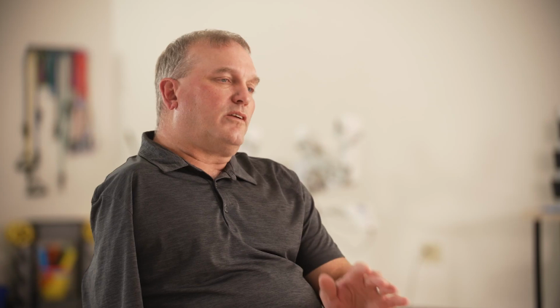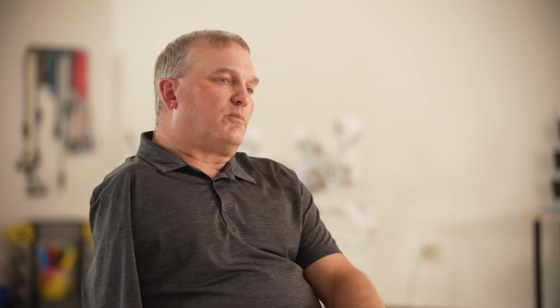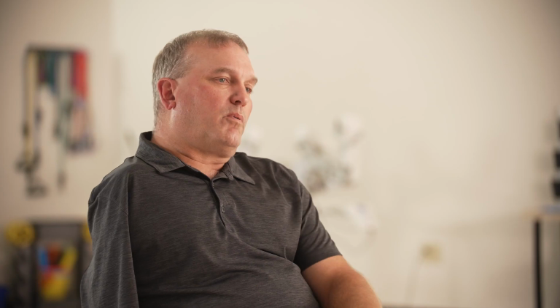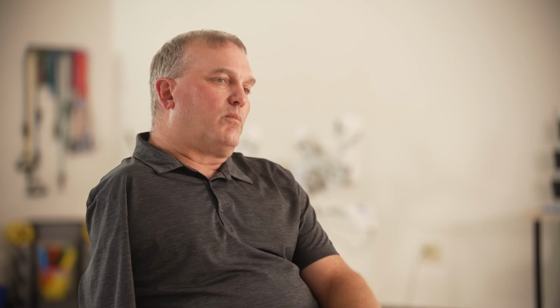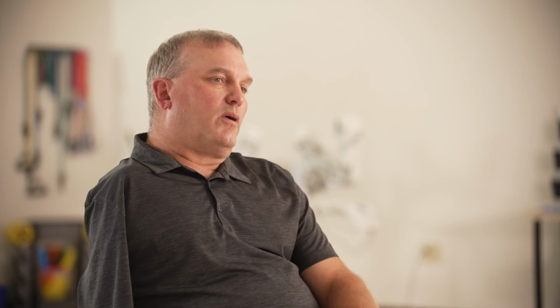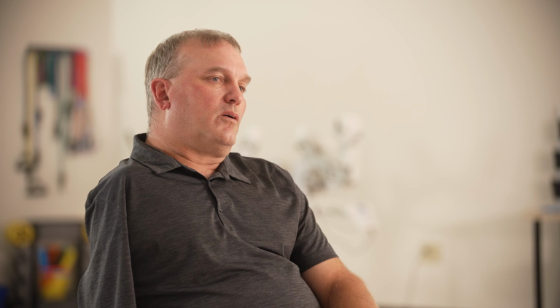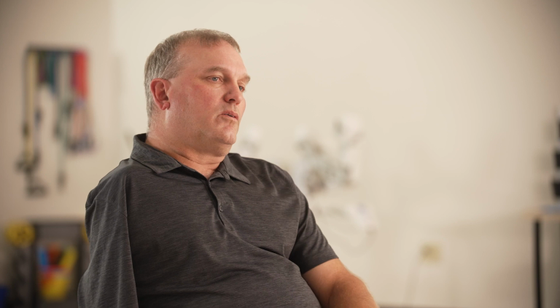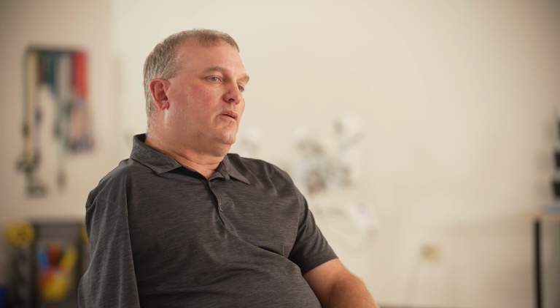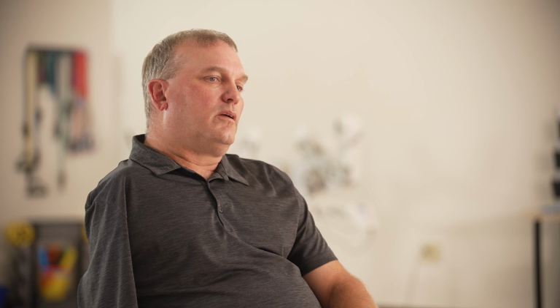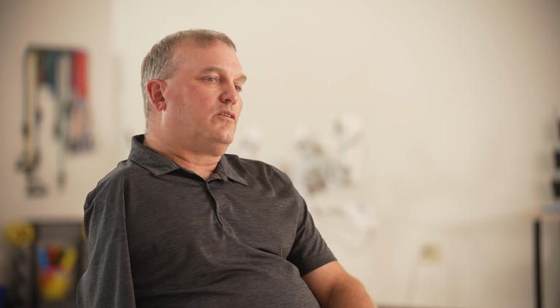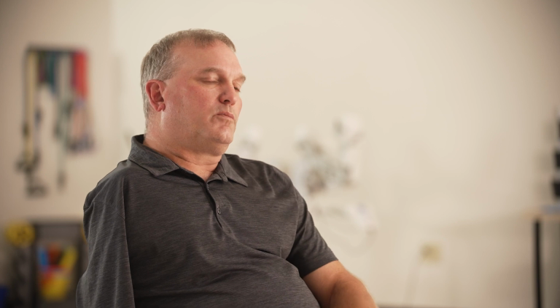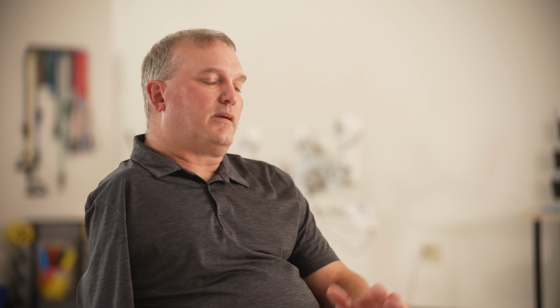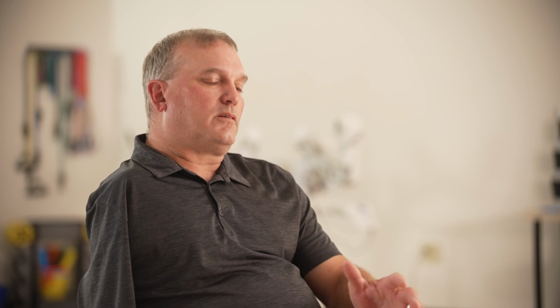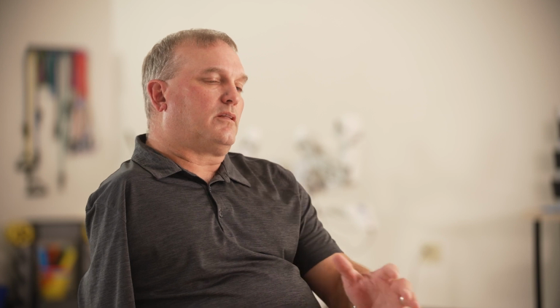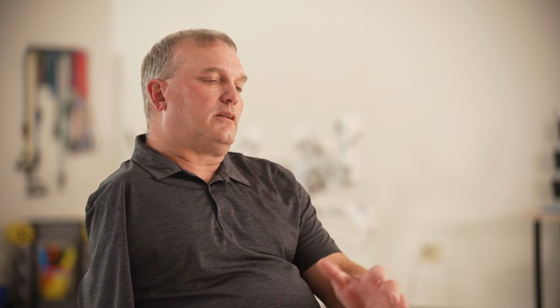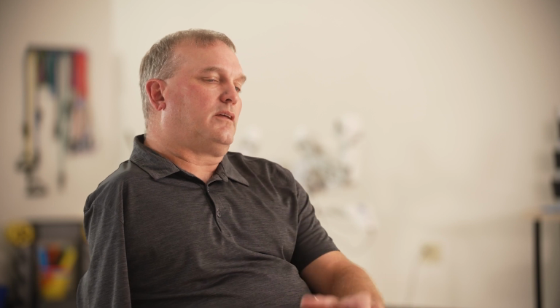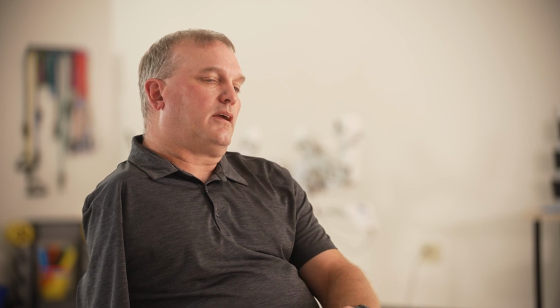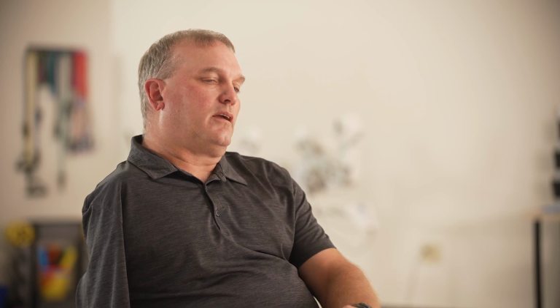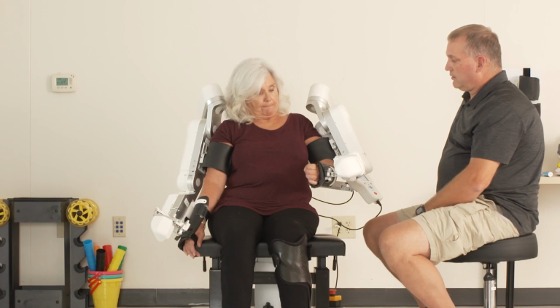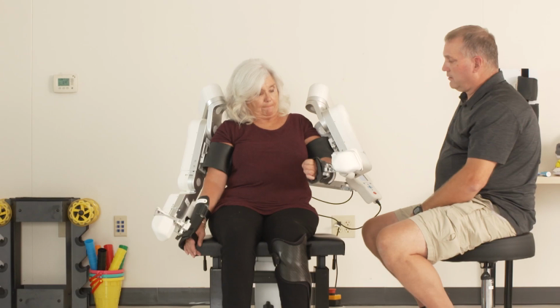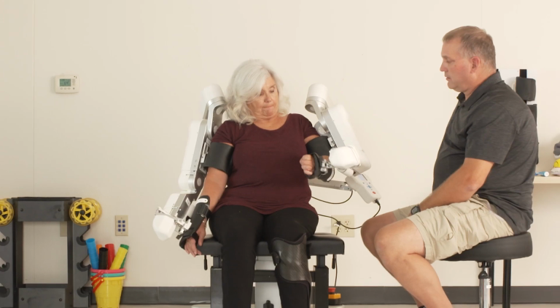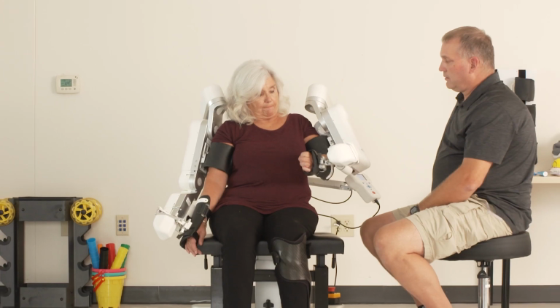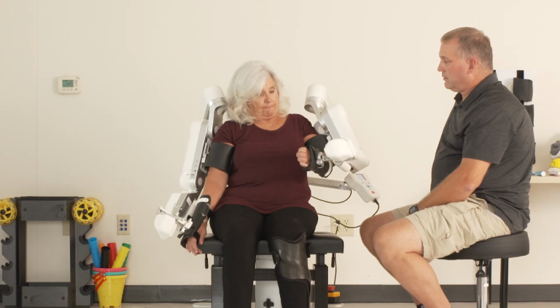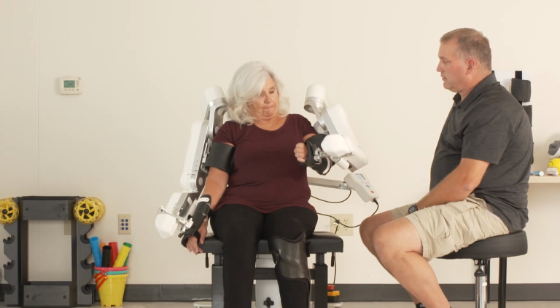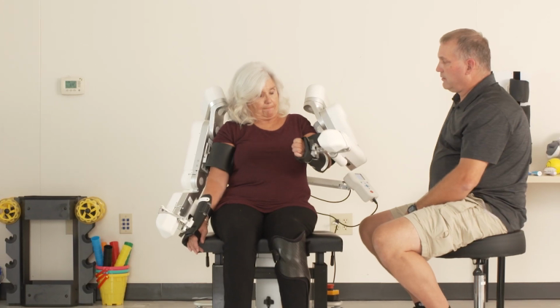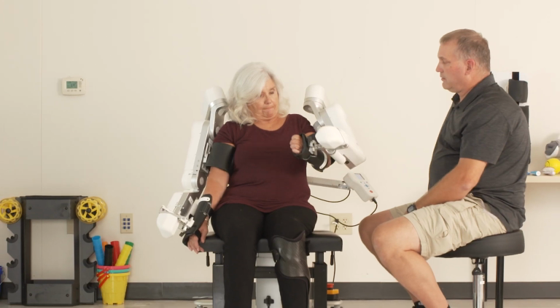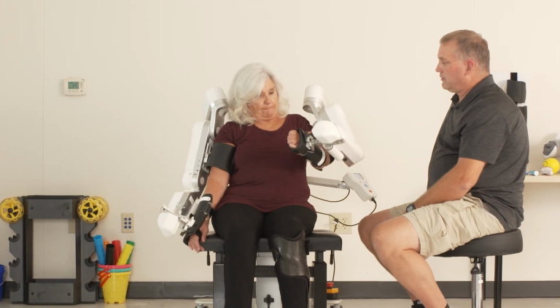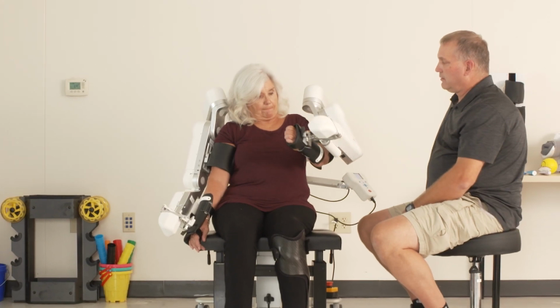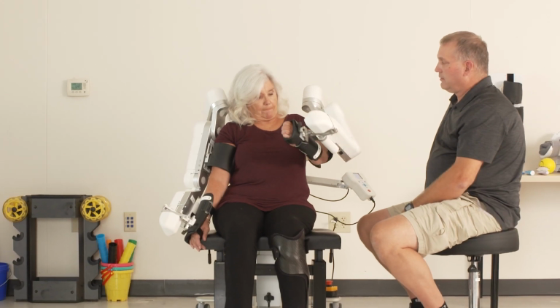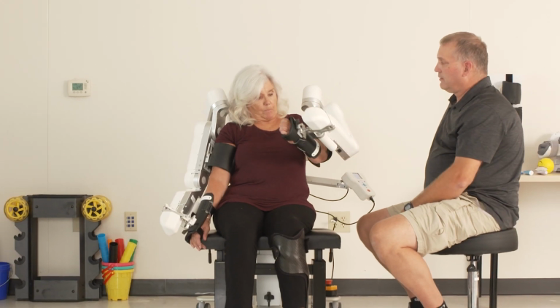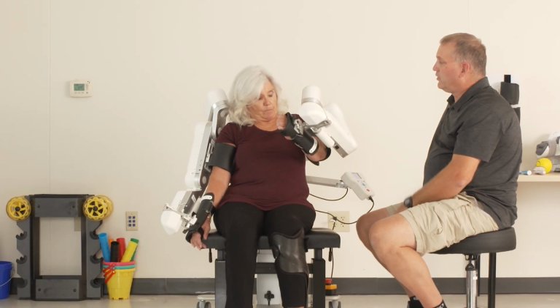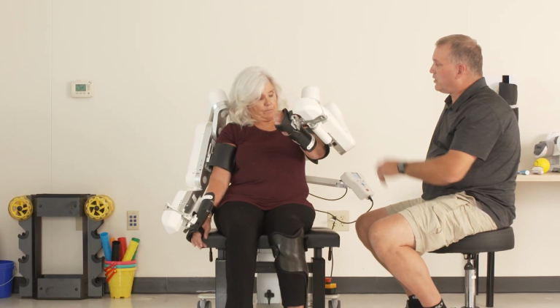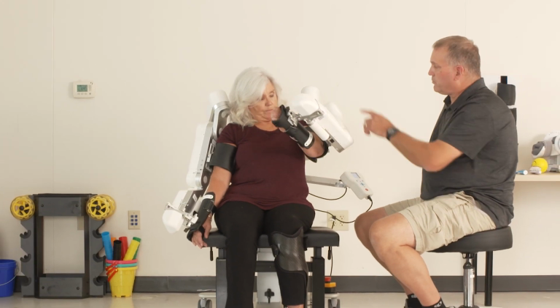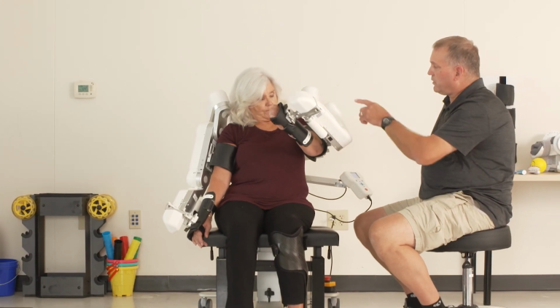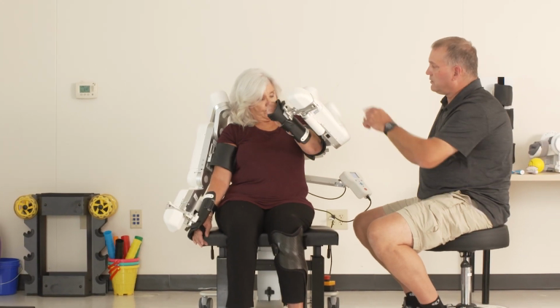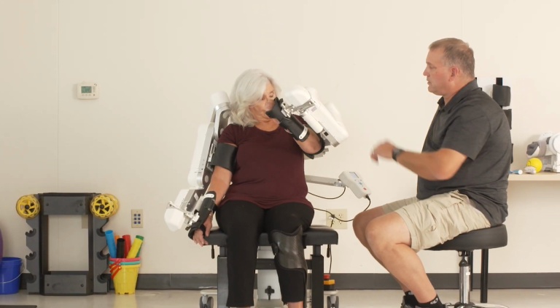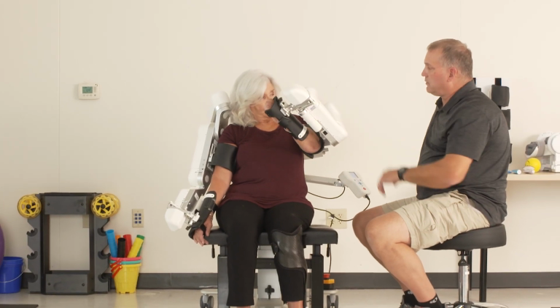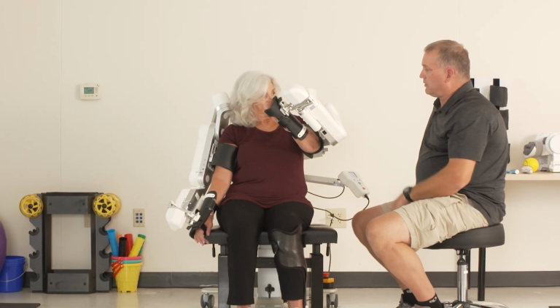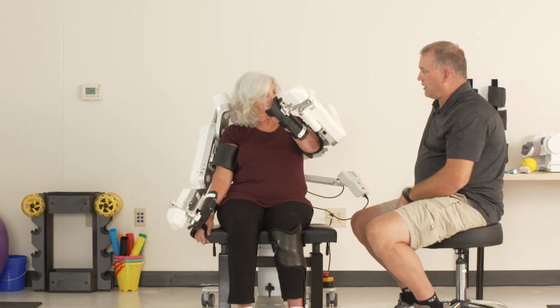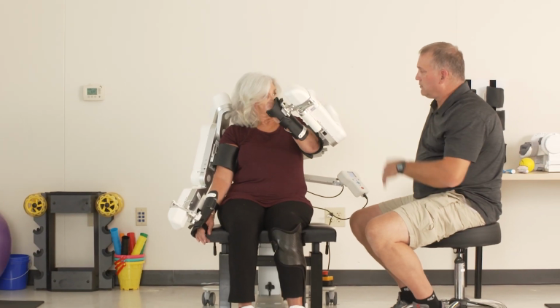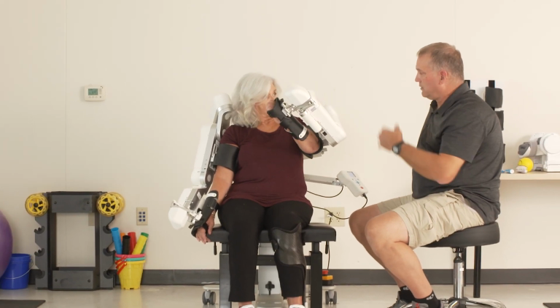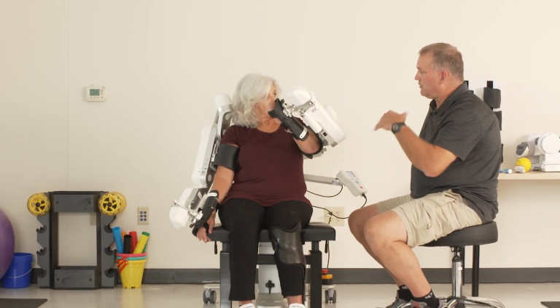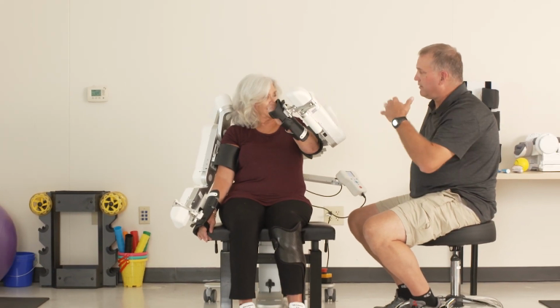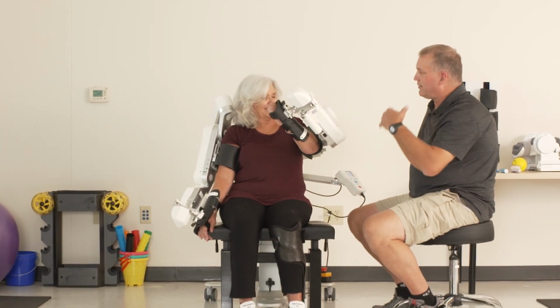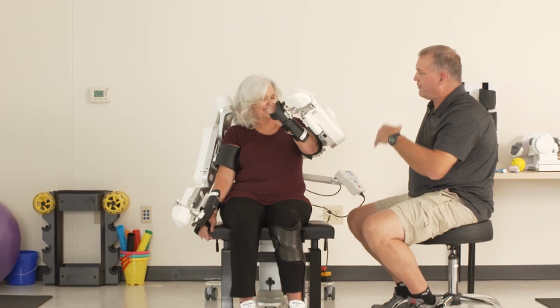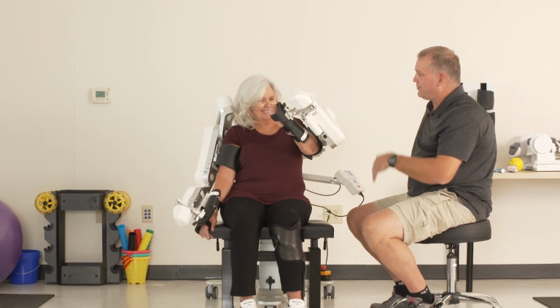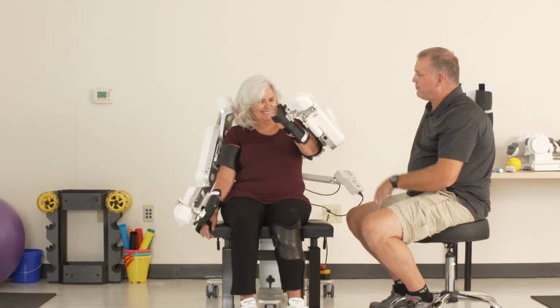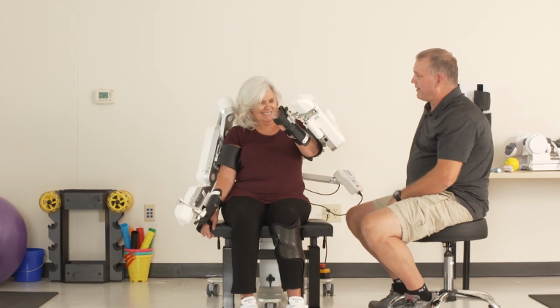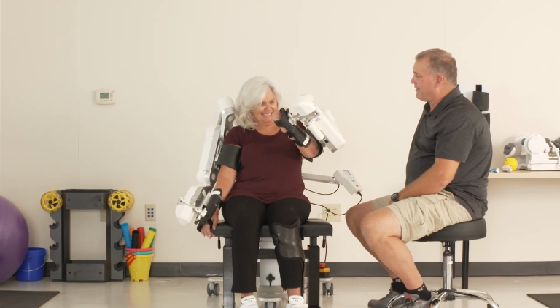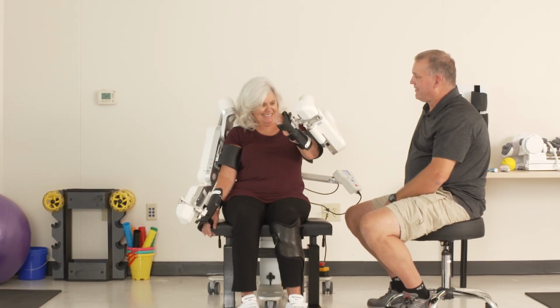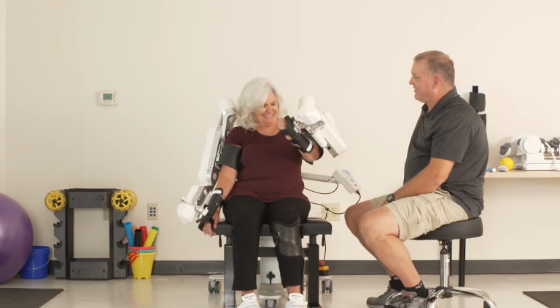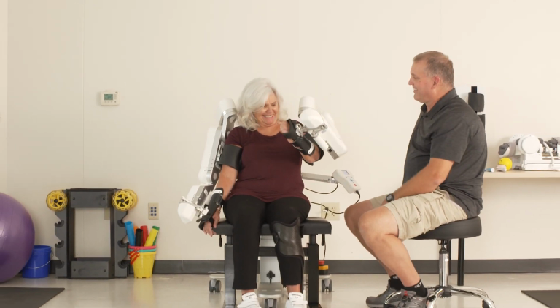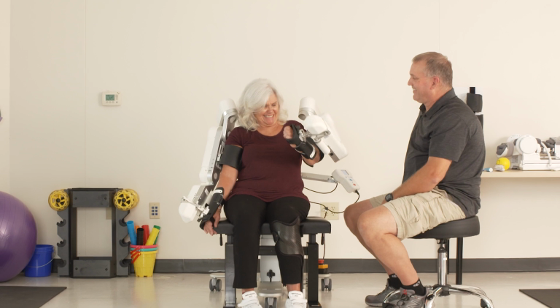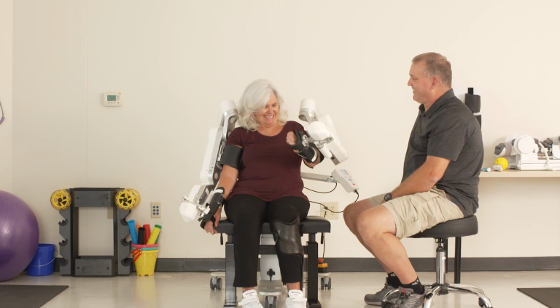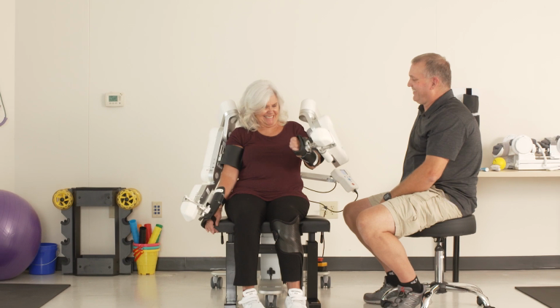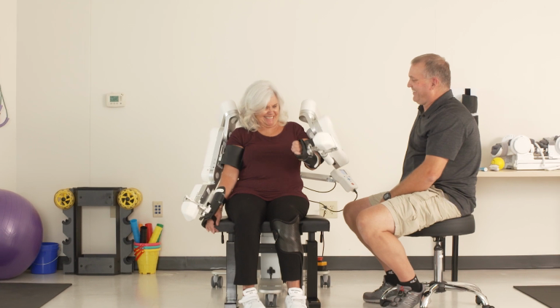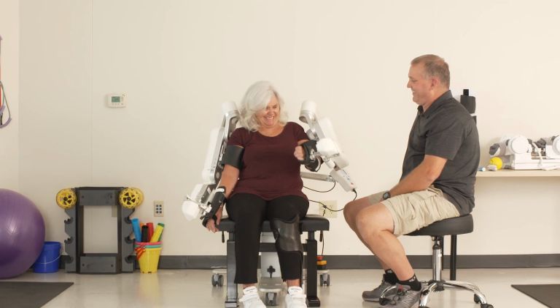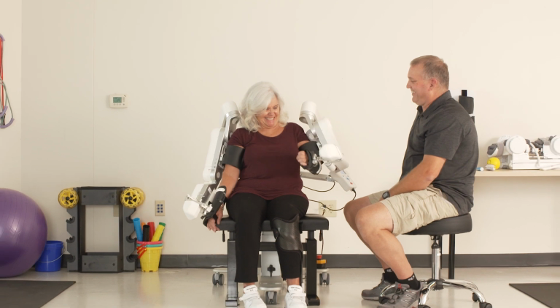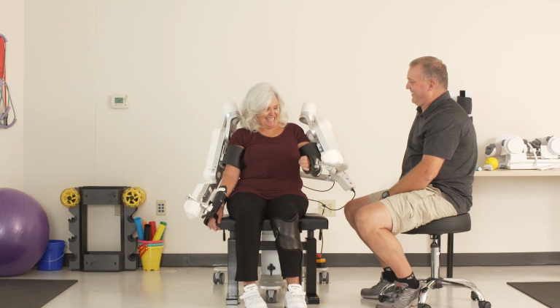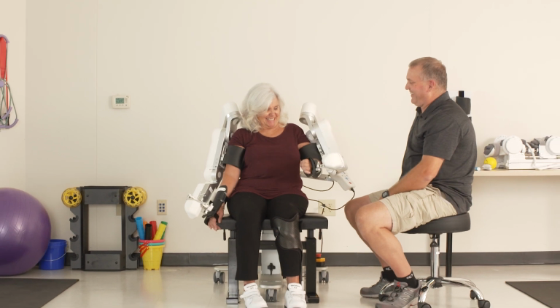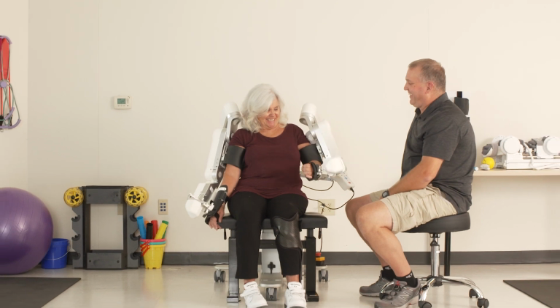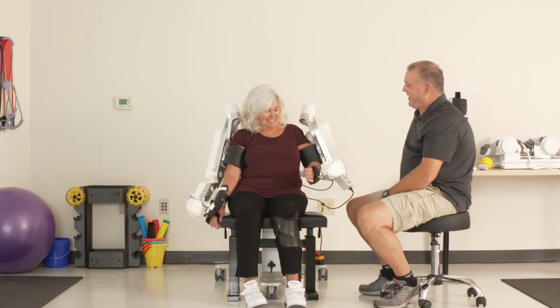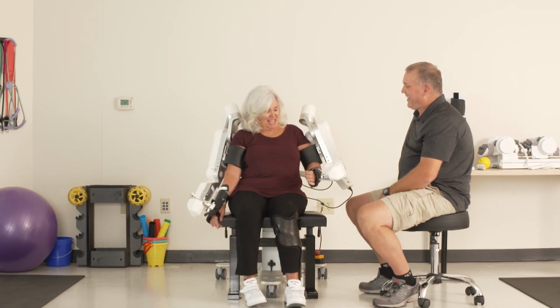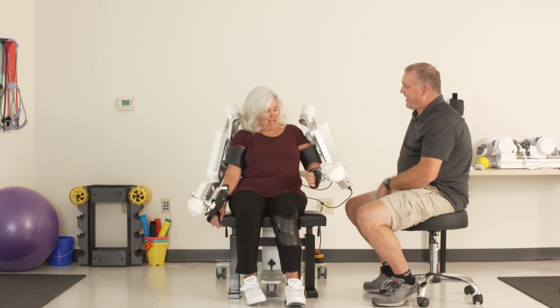Weight support mode is basically taking the weight of the human arm and minimizing gravitational effects on it.